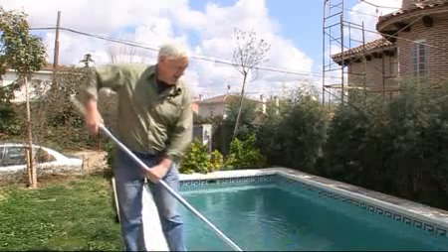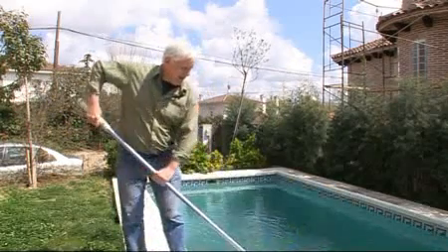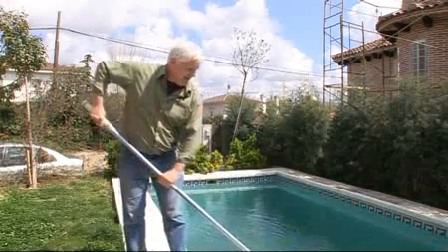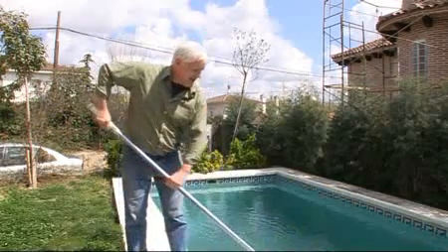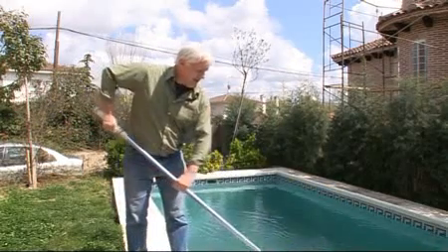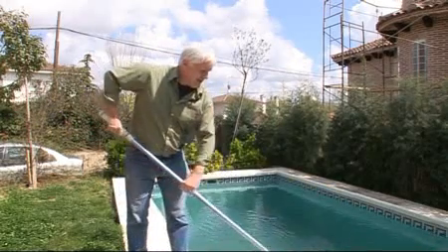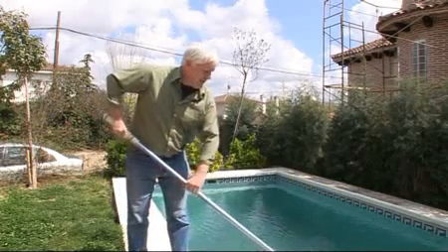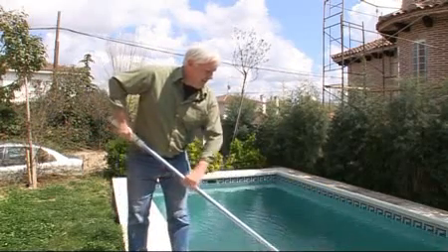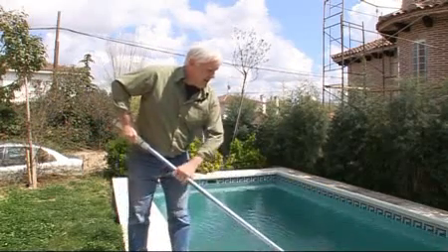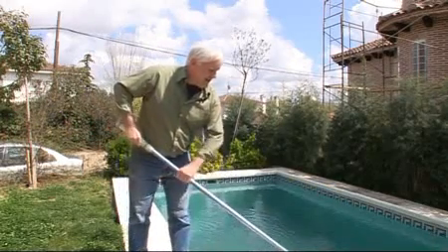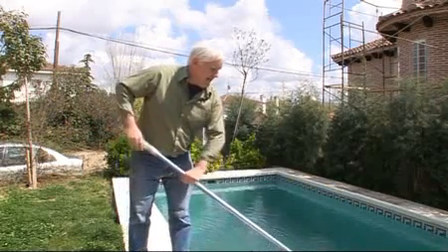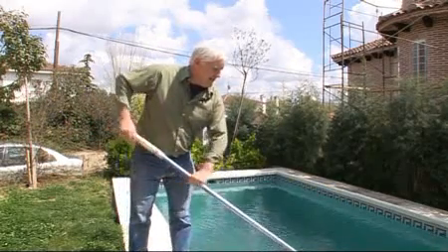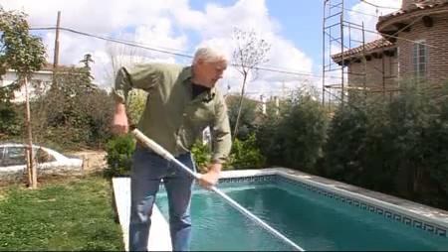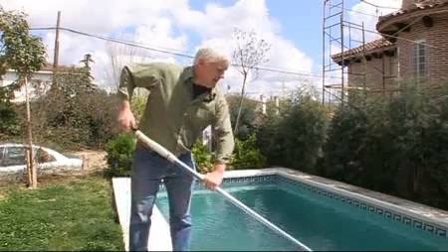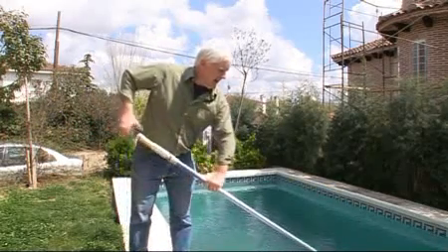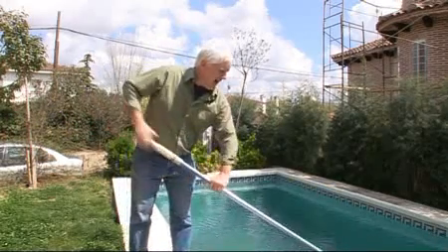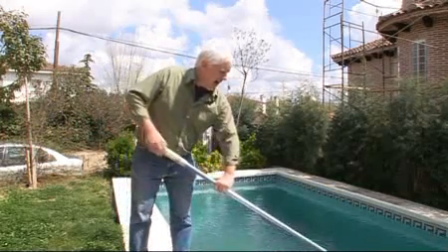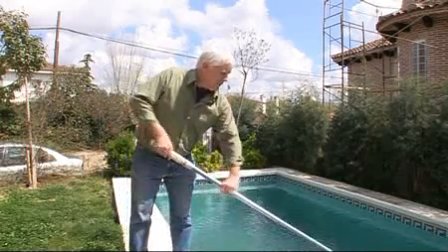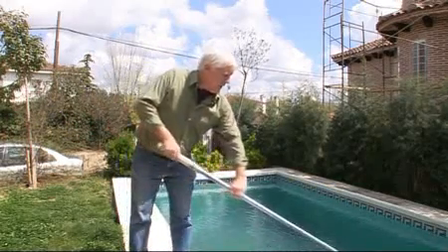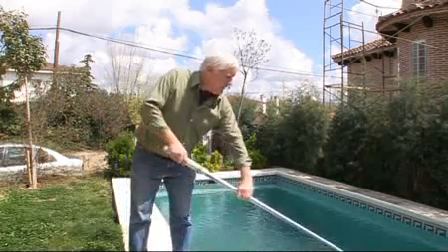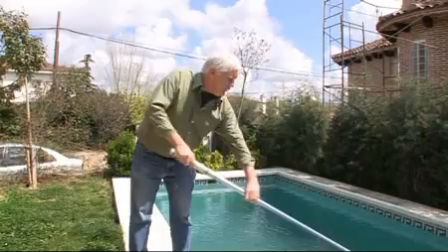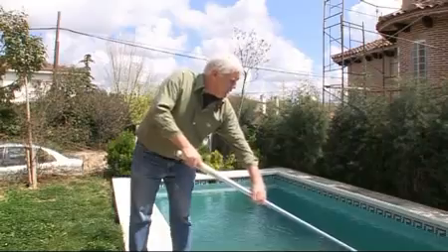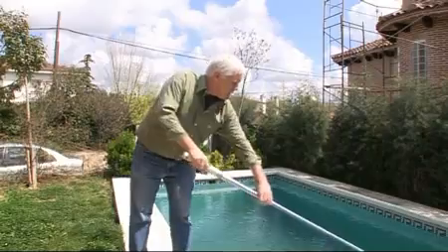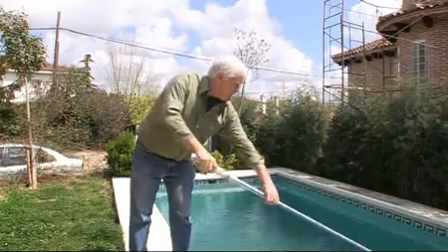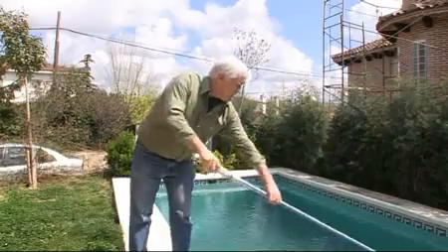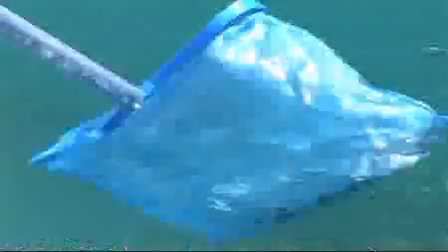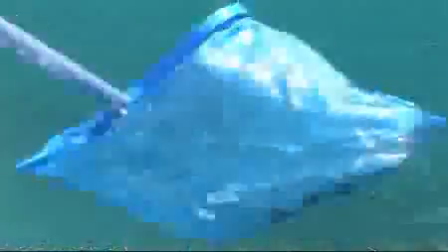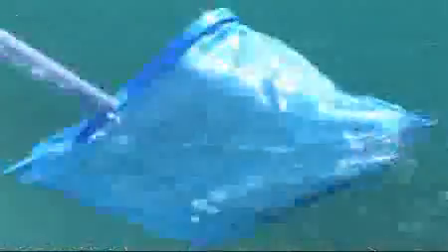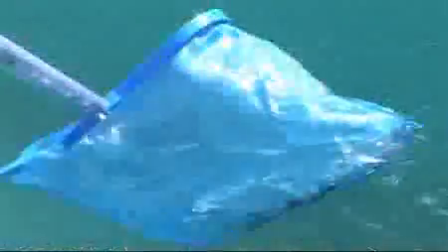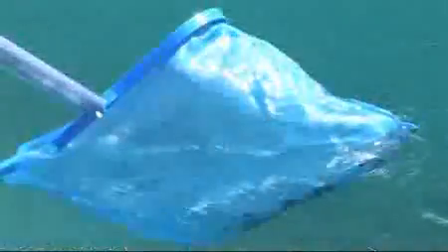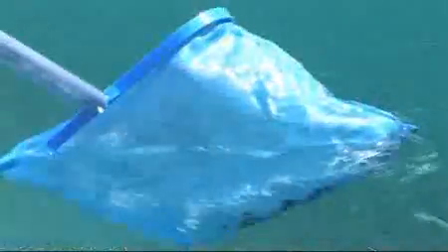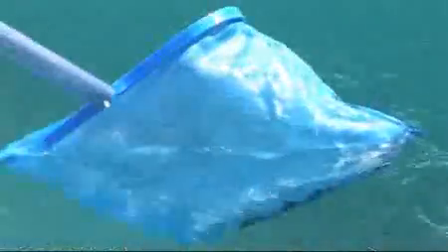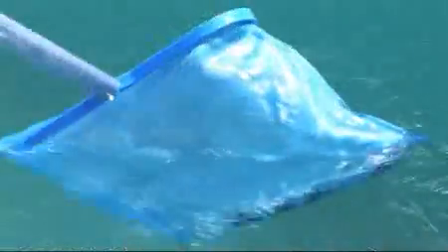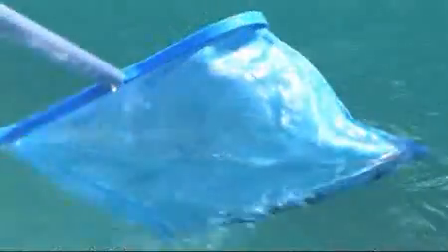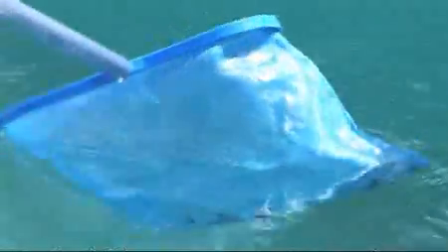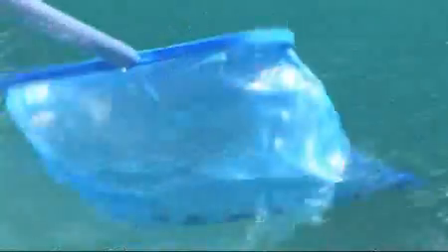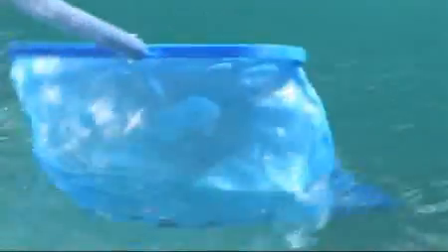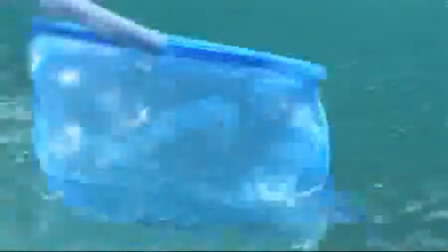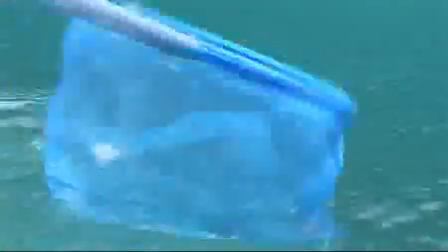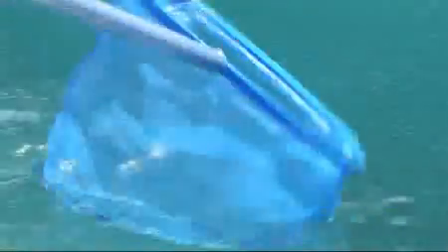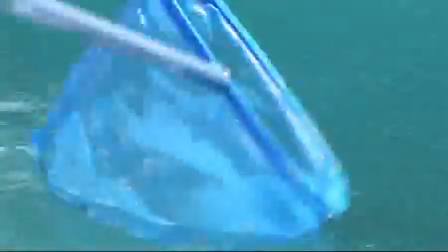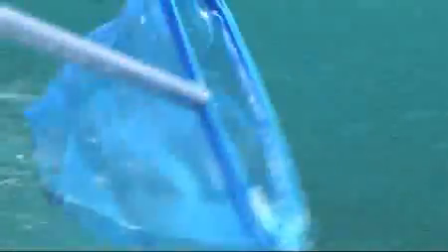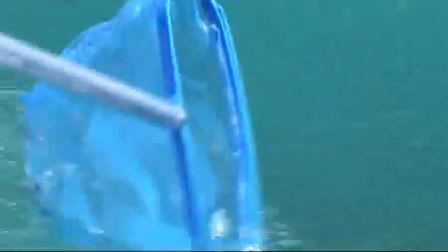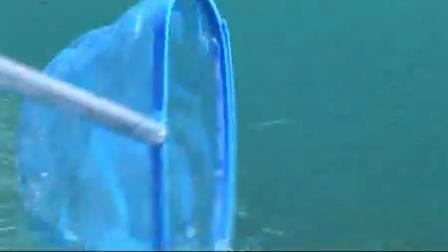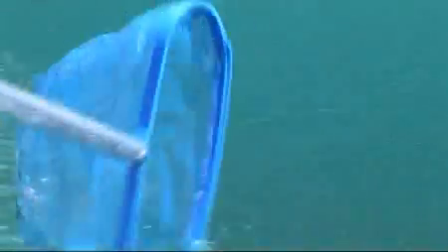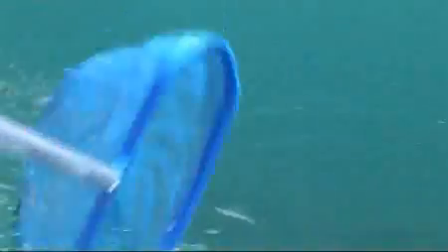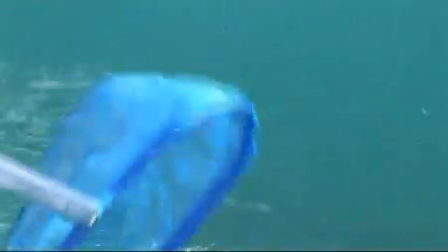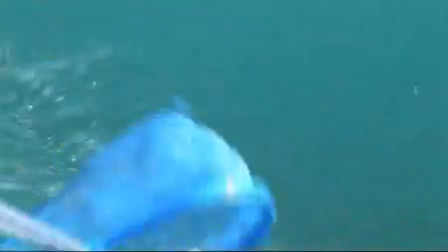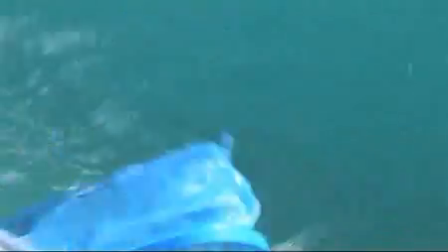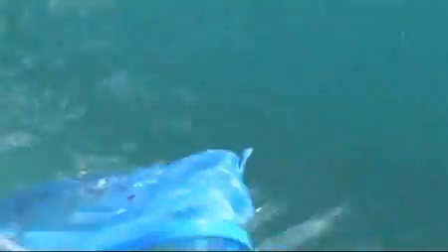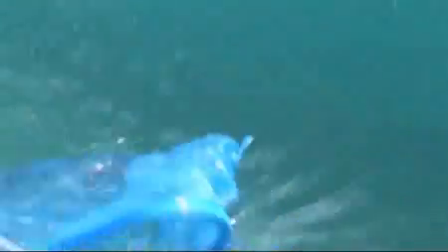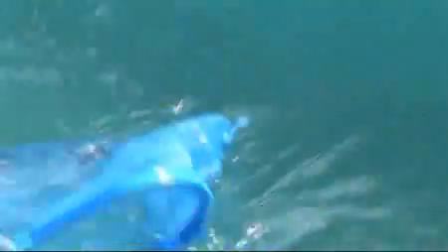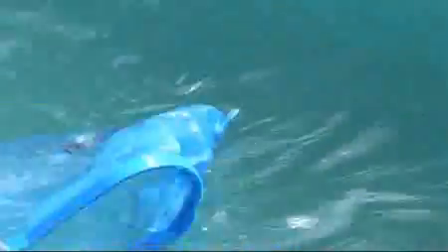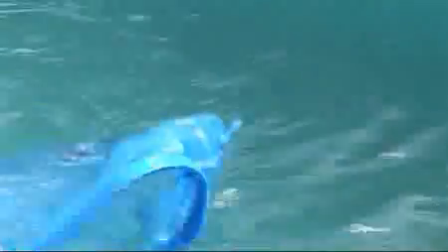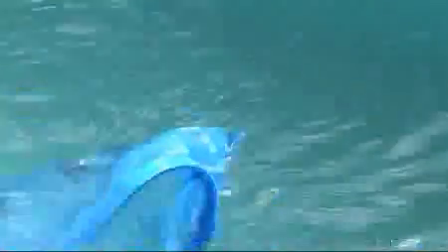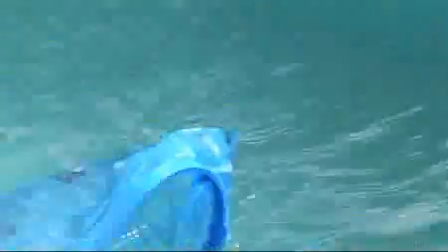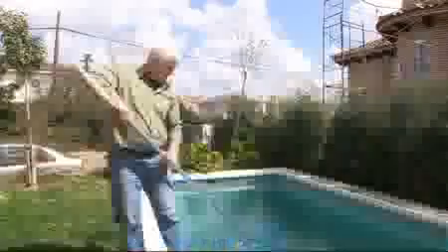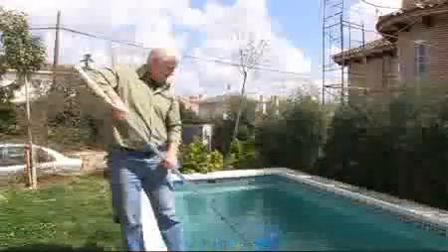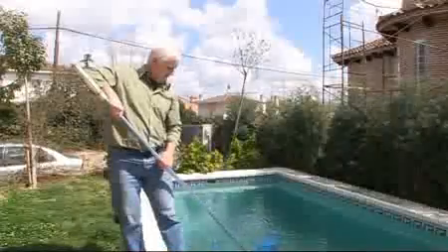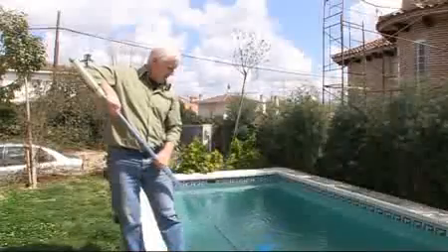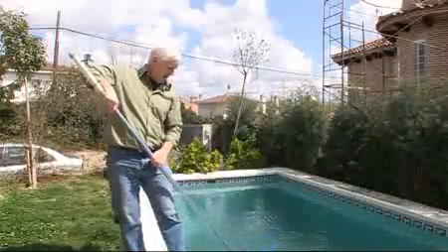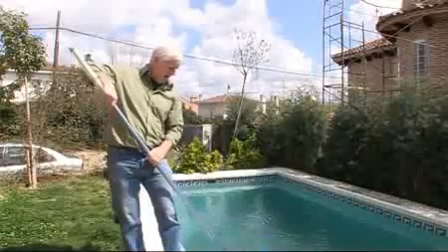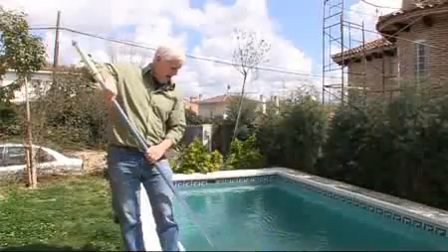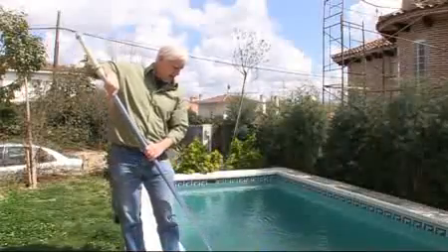Let's get some of these leaves out of the water. The leaves are on top and I'm skimming them off with my net.